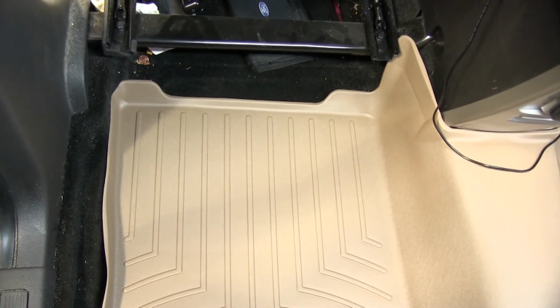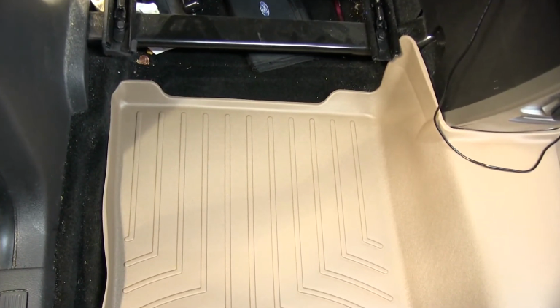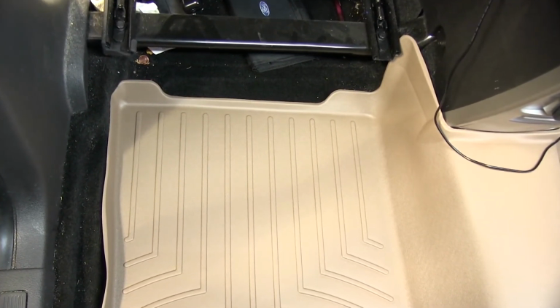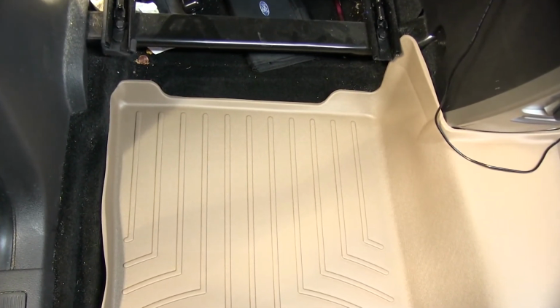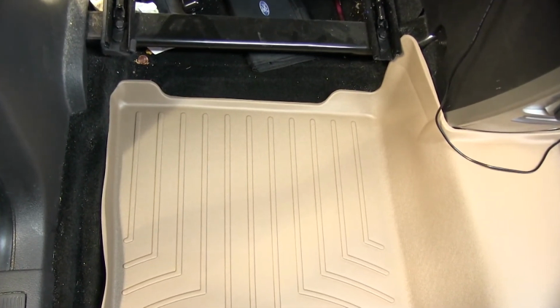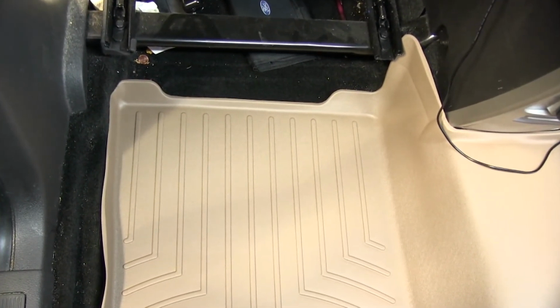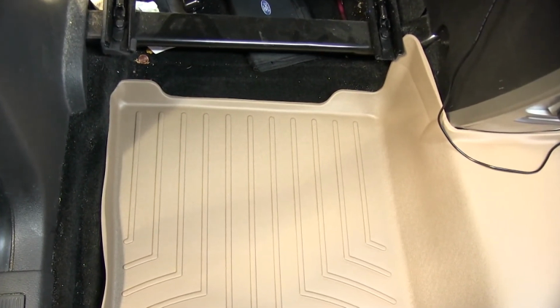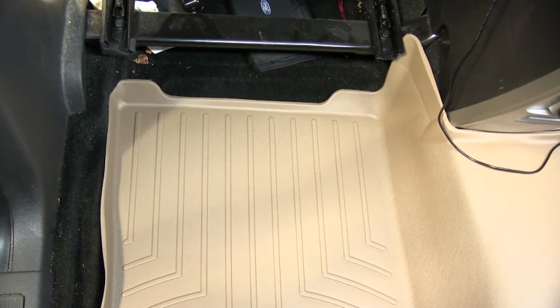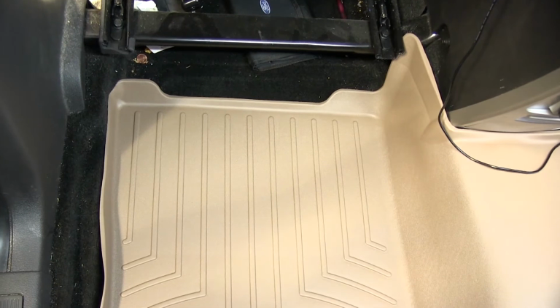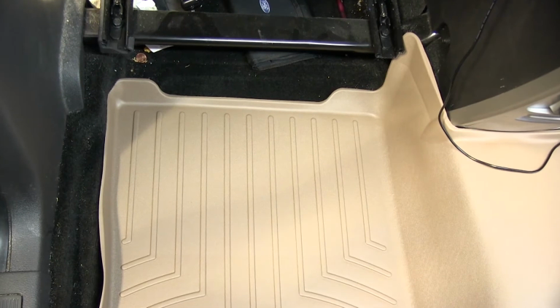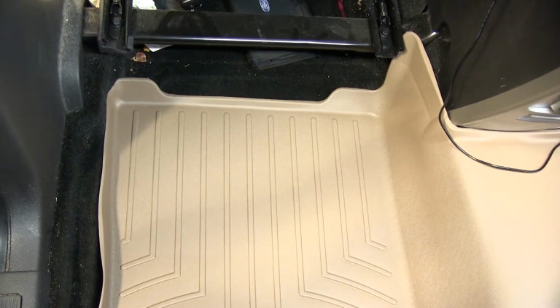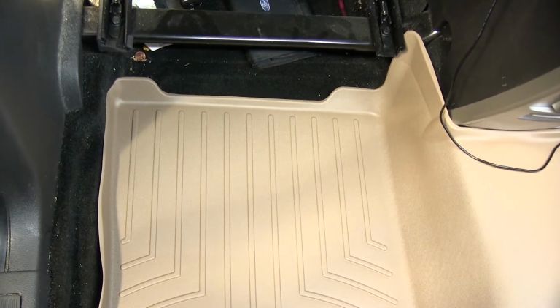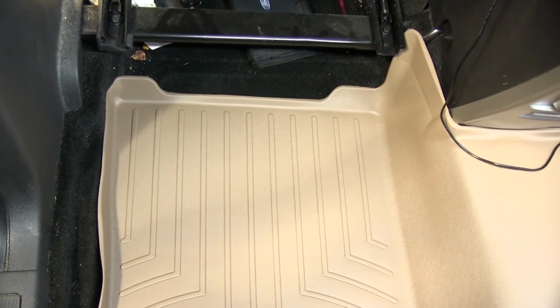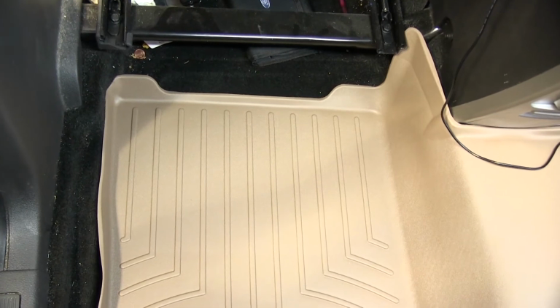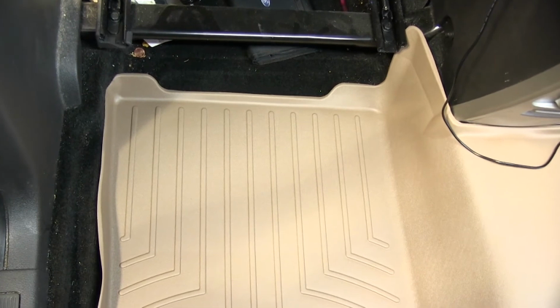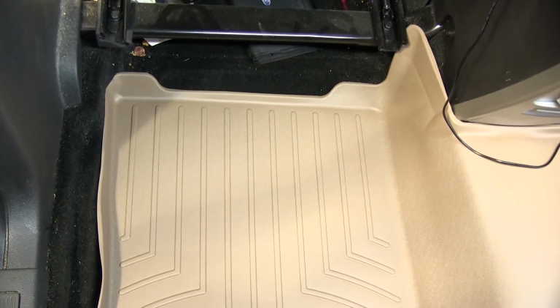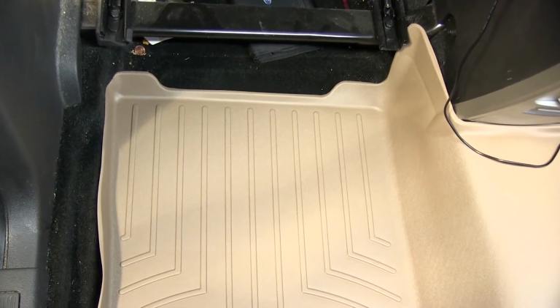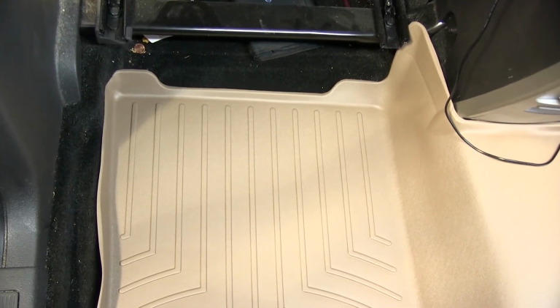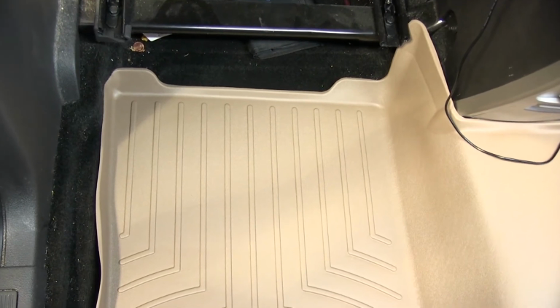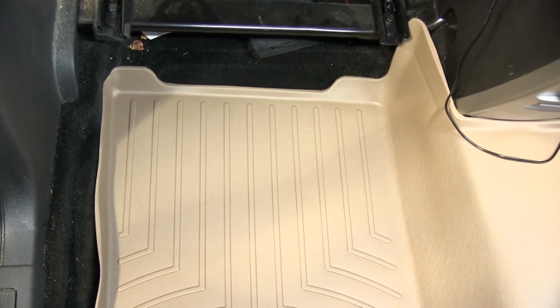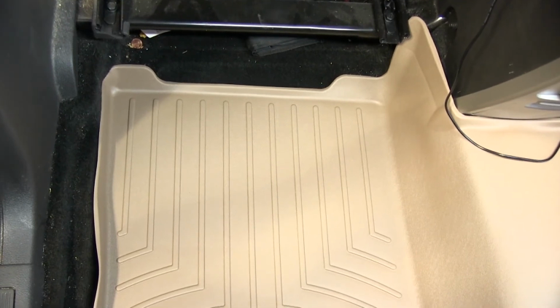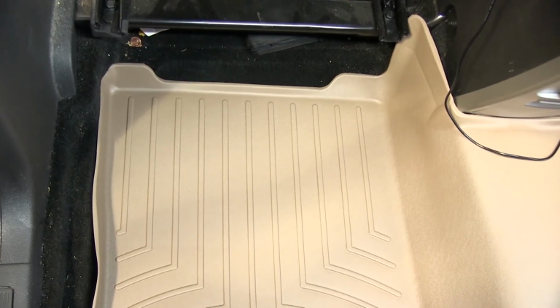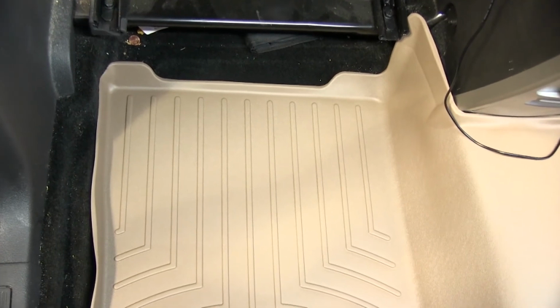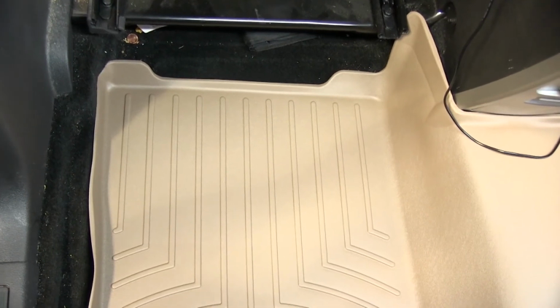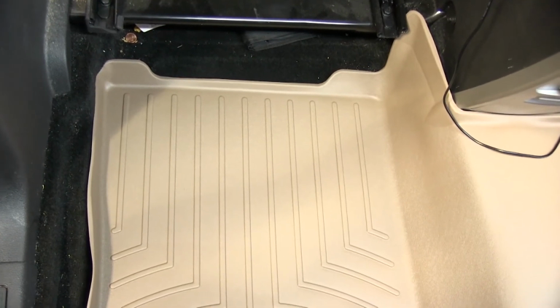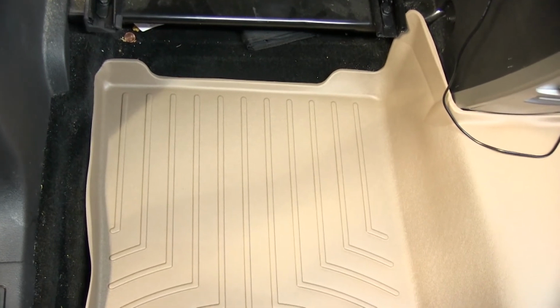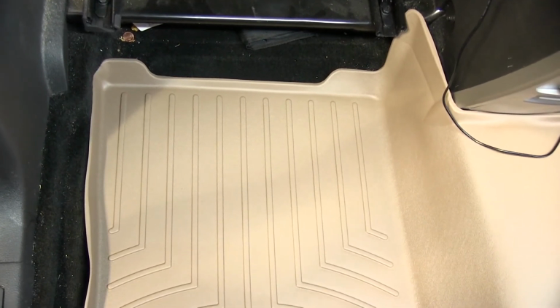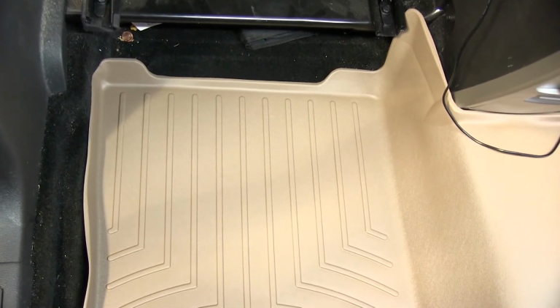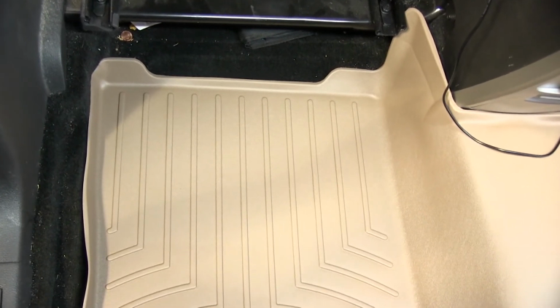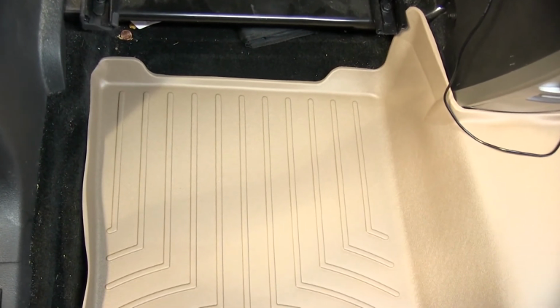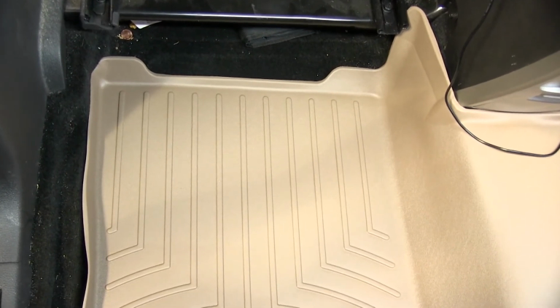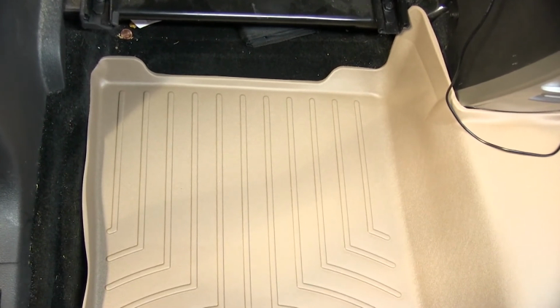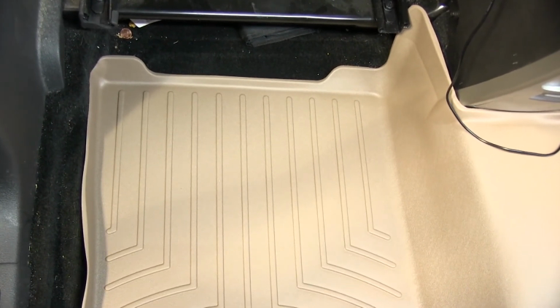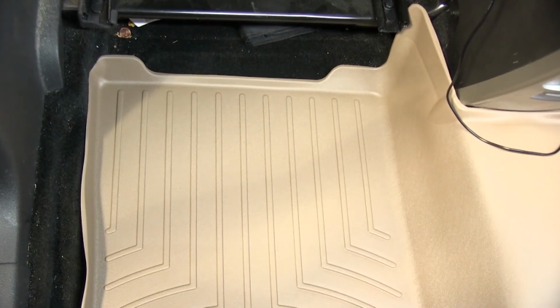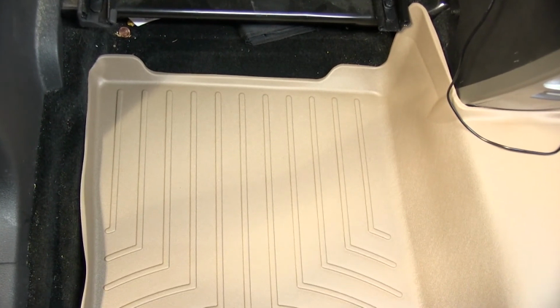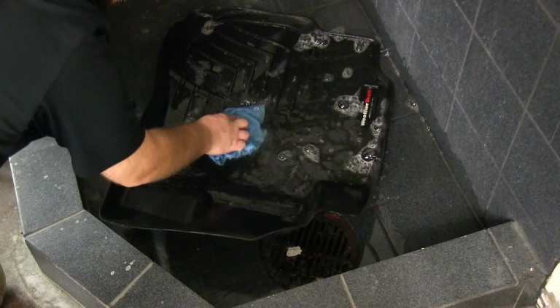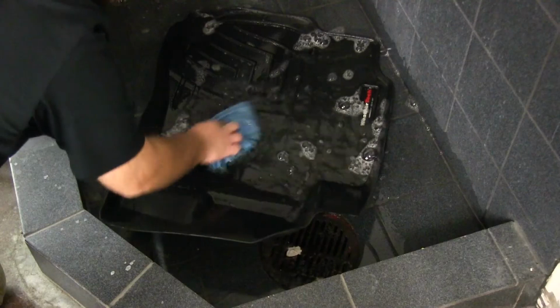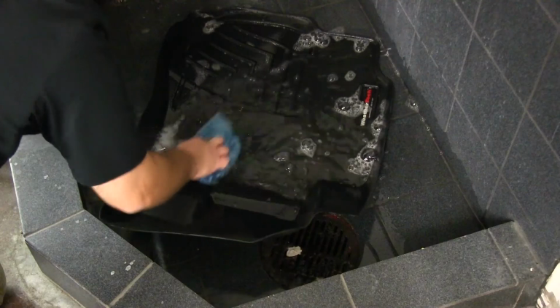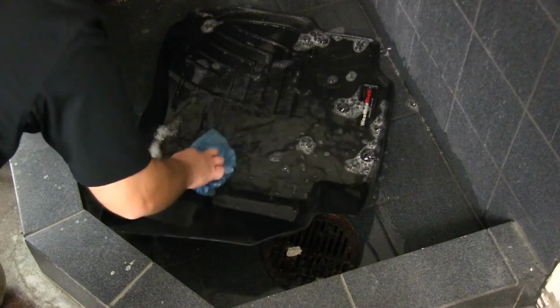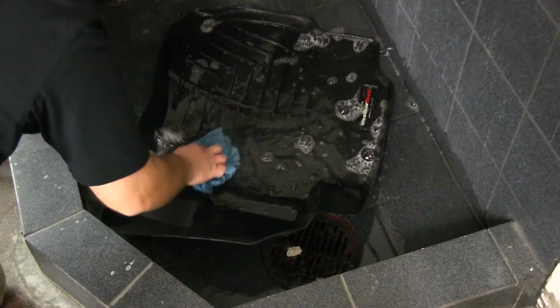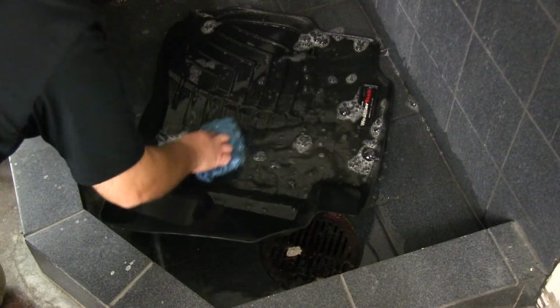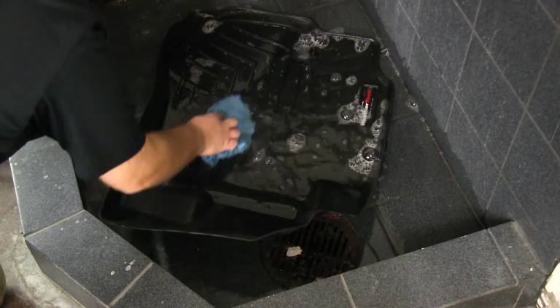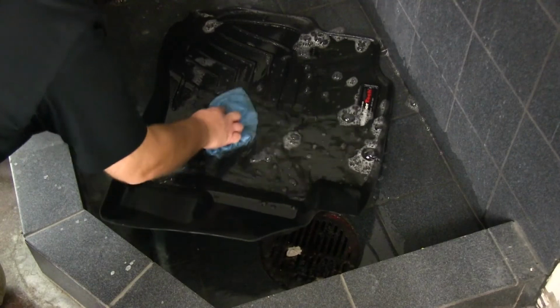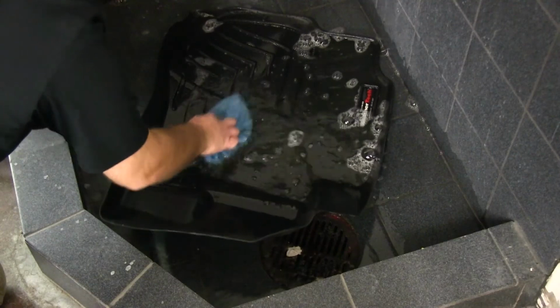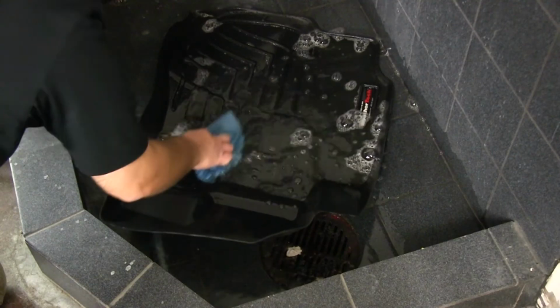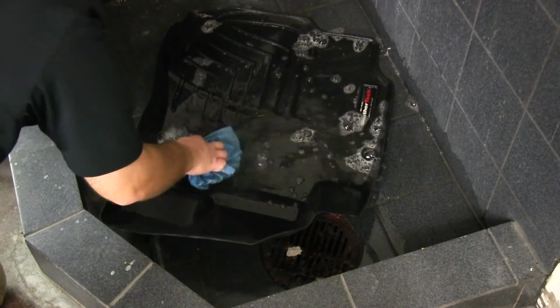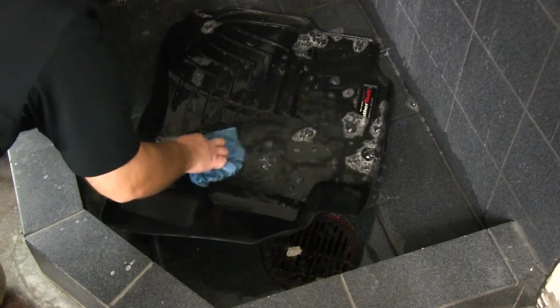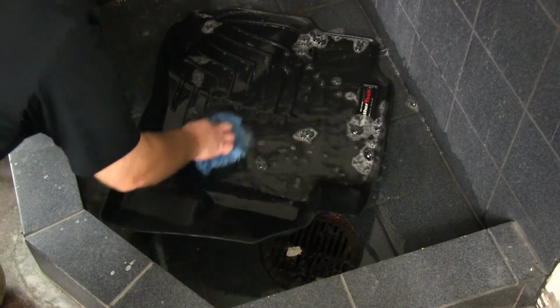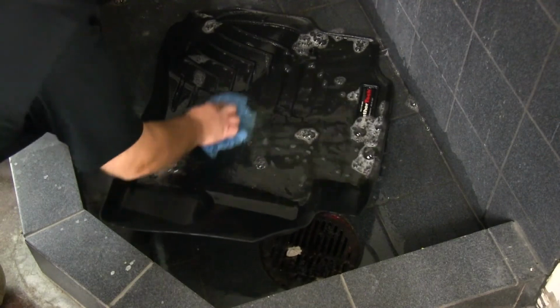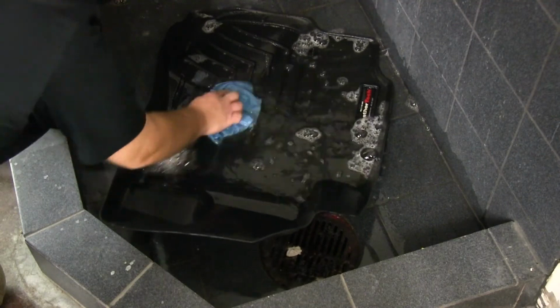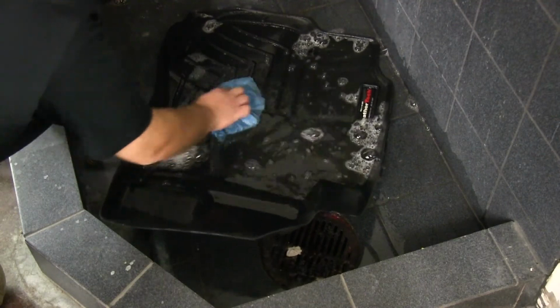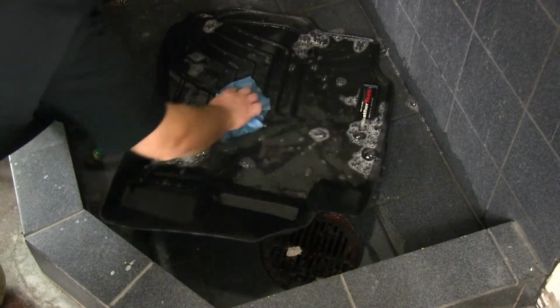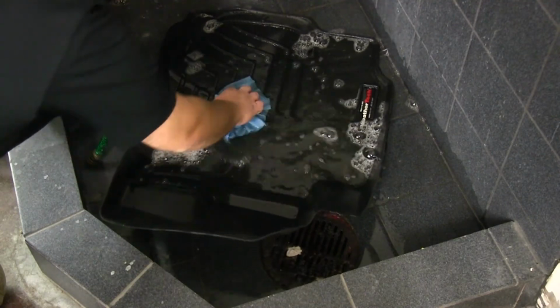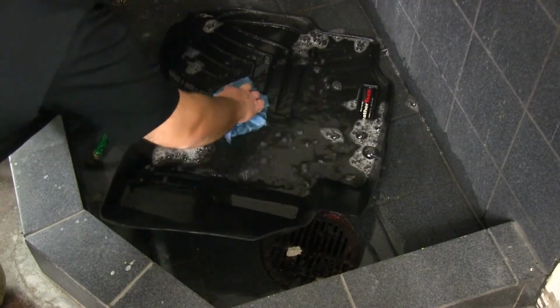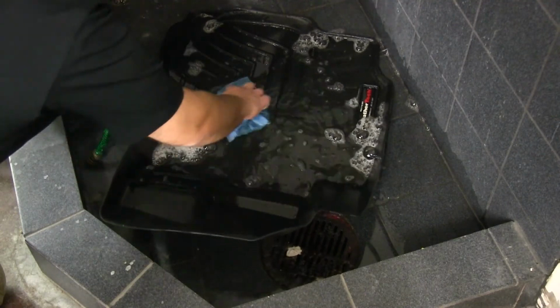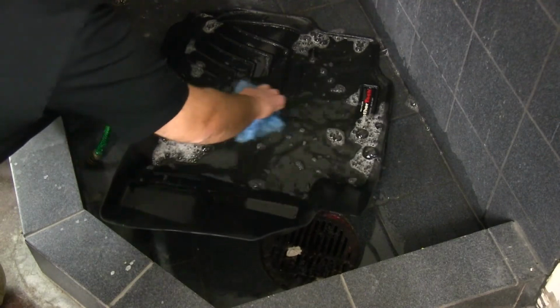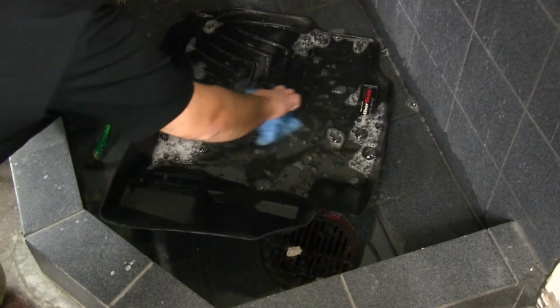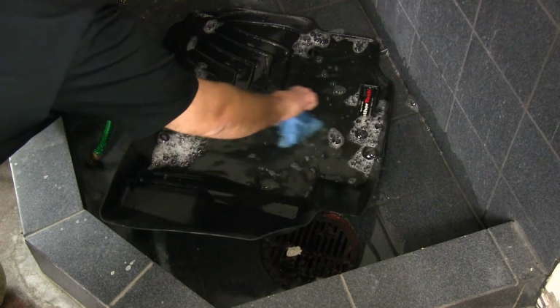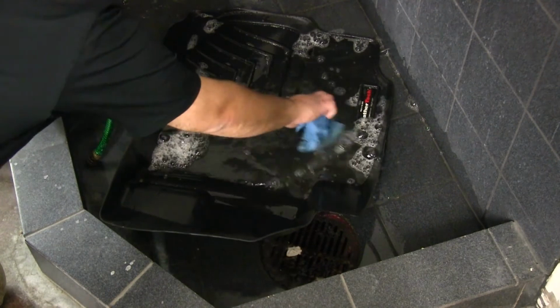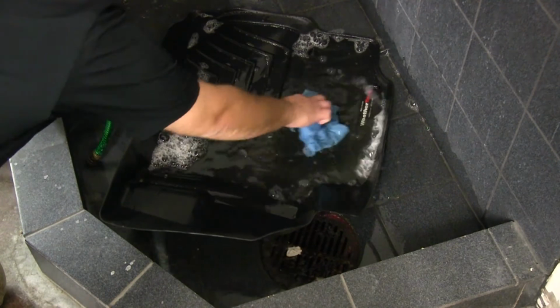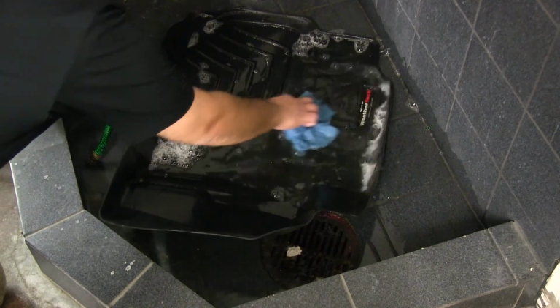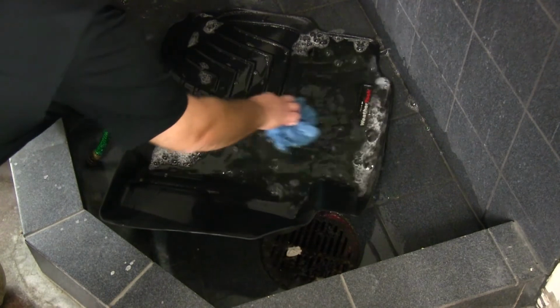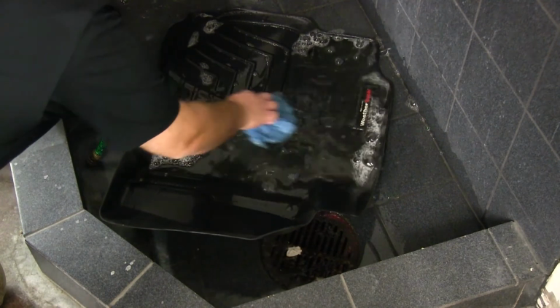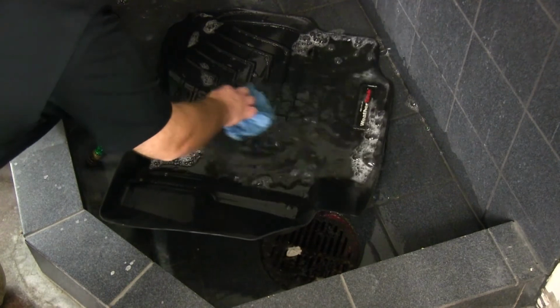One more great feature about the WeatherTech liners is they're easy to install, and can also easily be removed and cleaned and washed with soap and water.